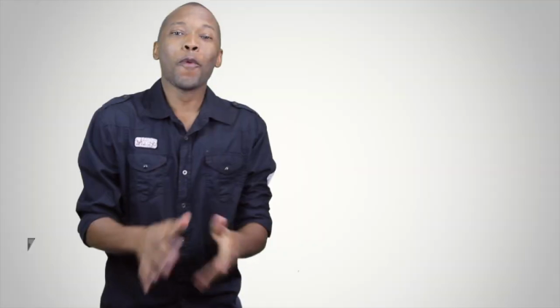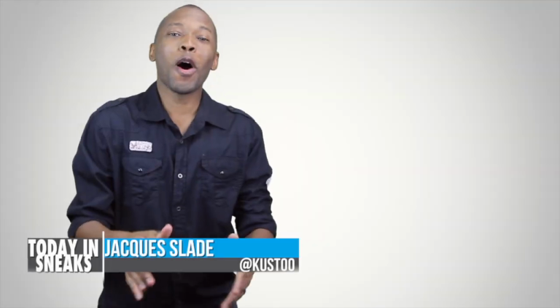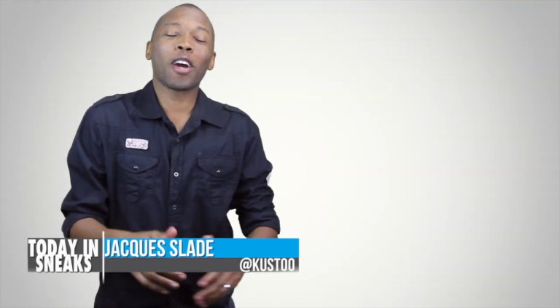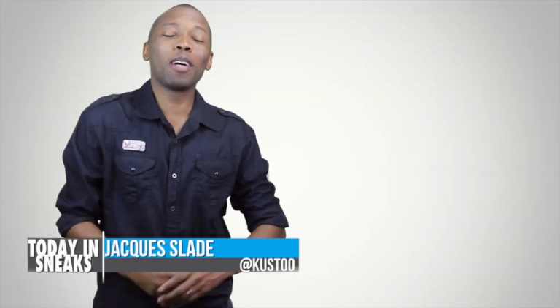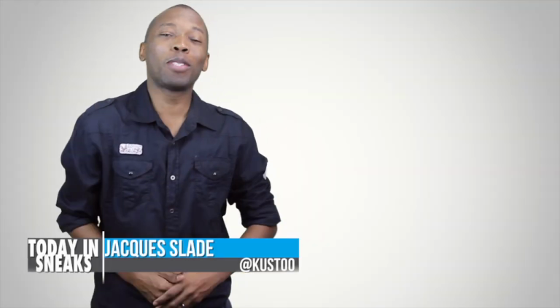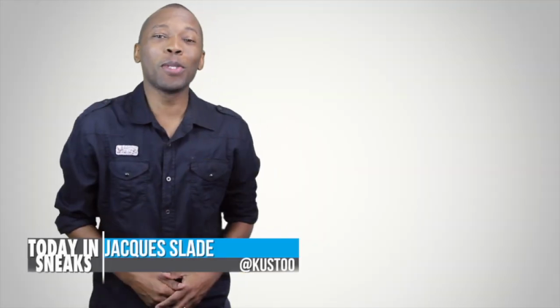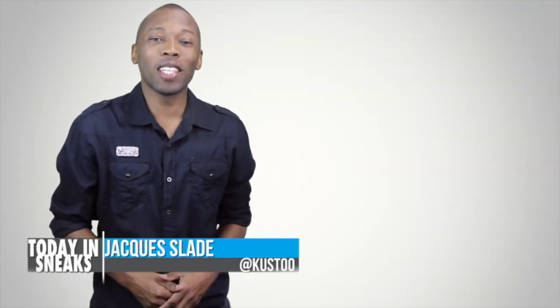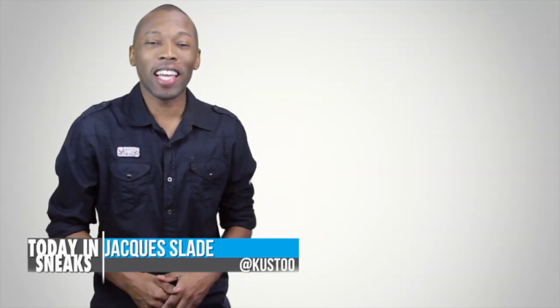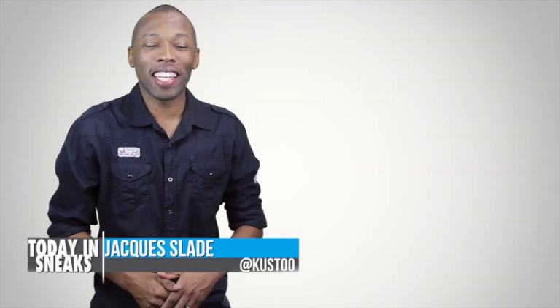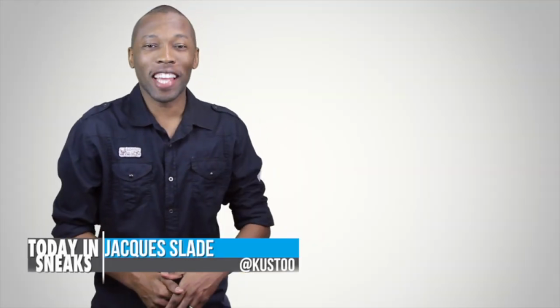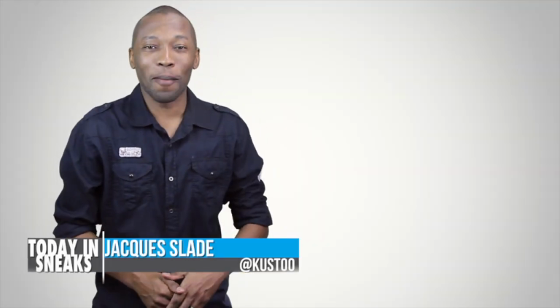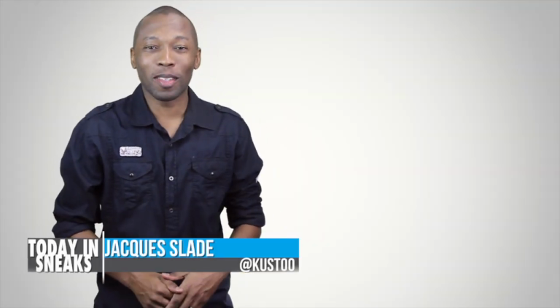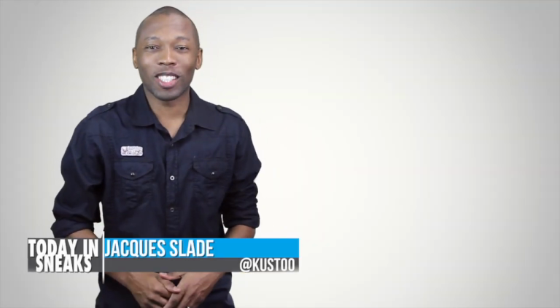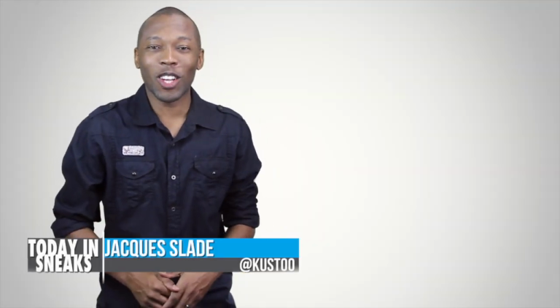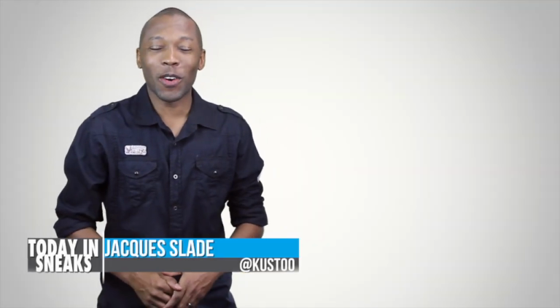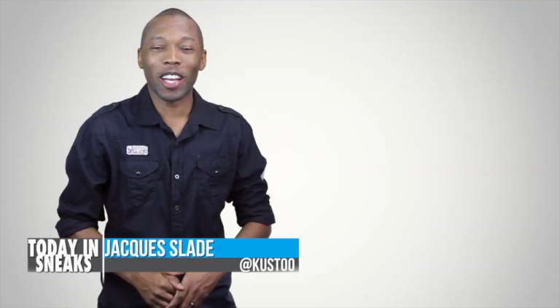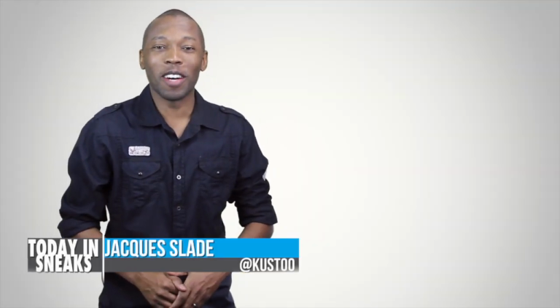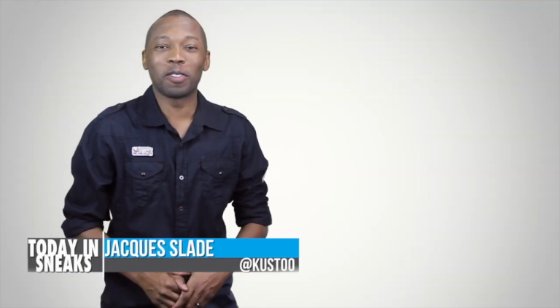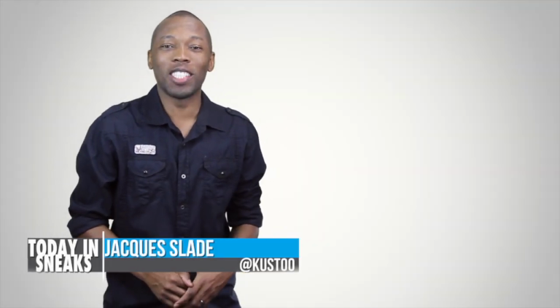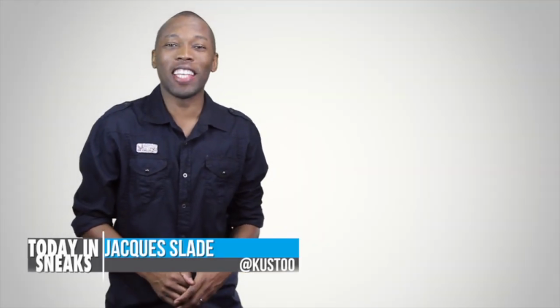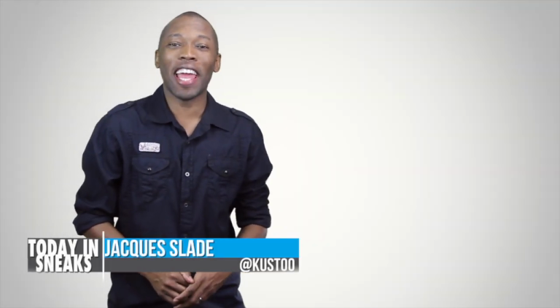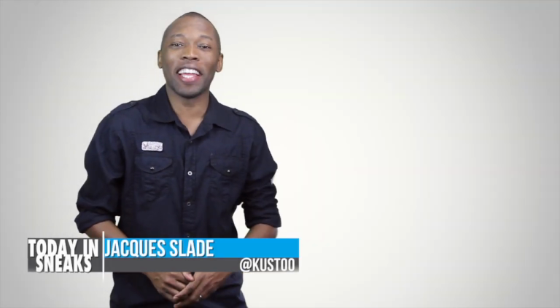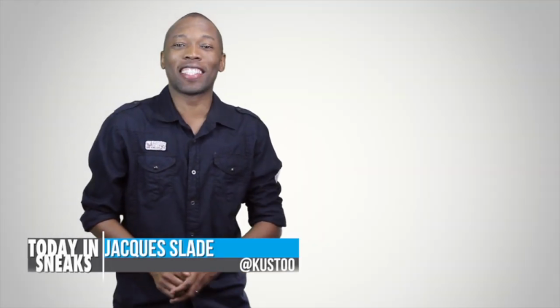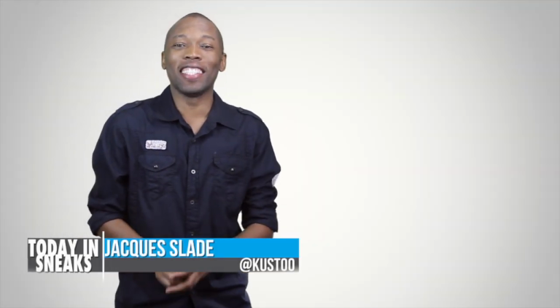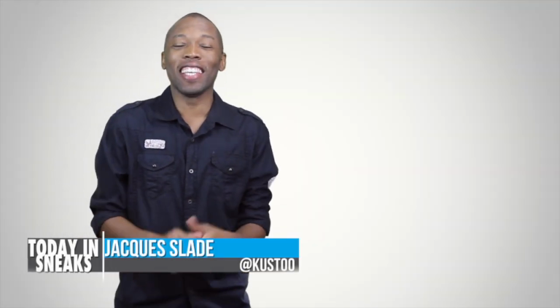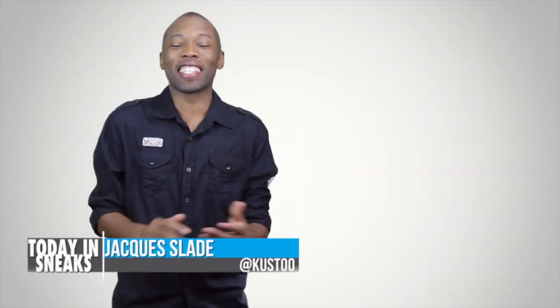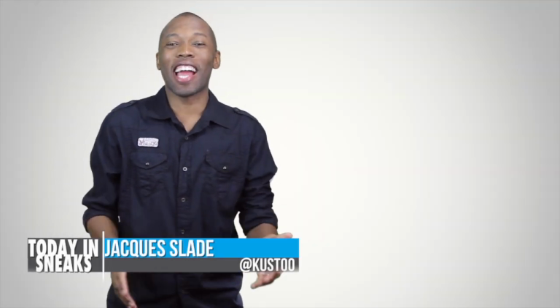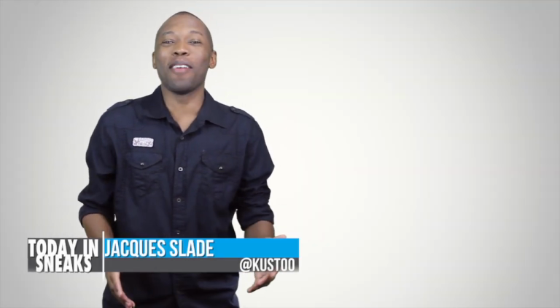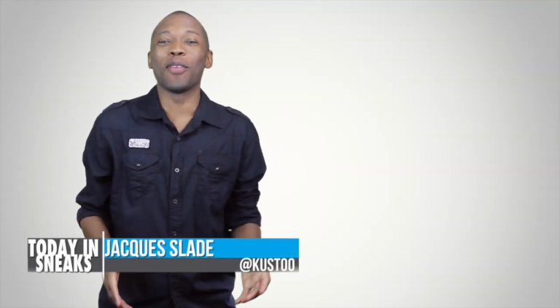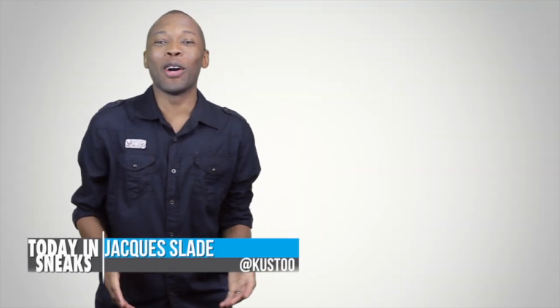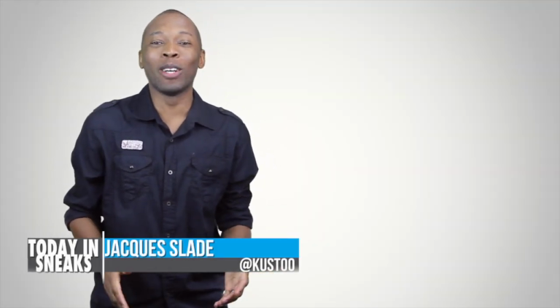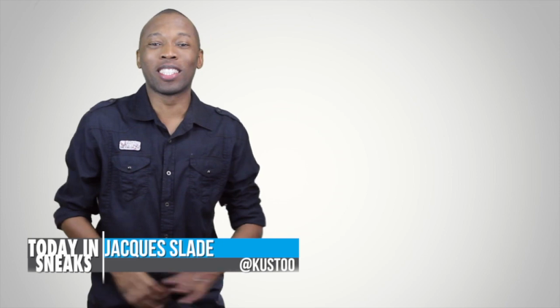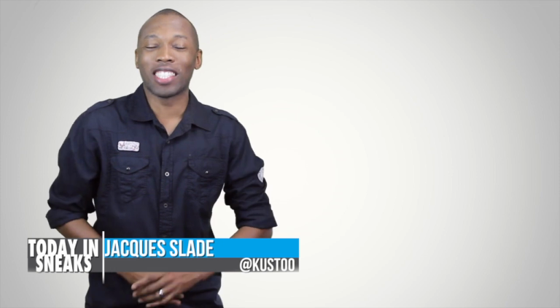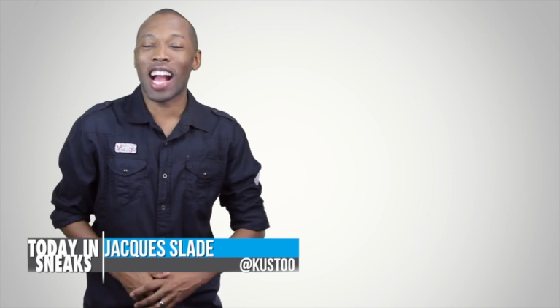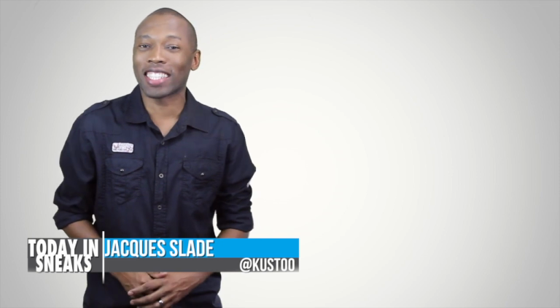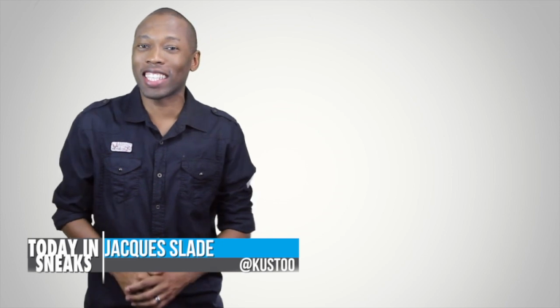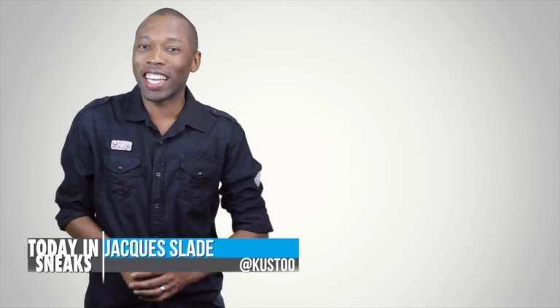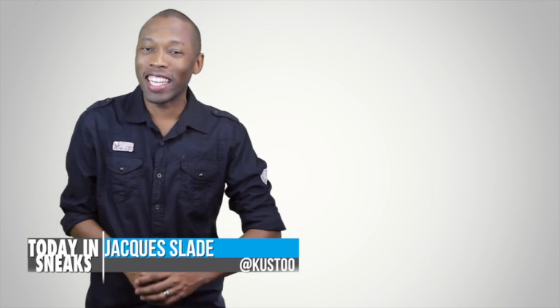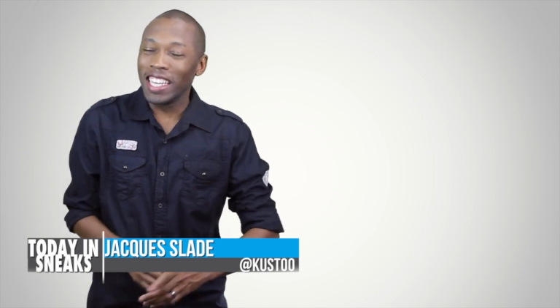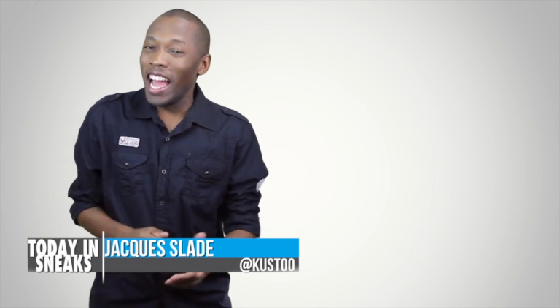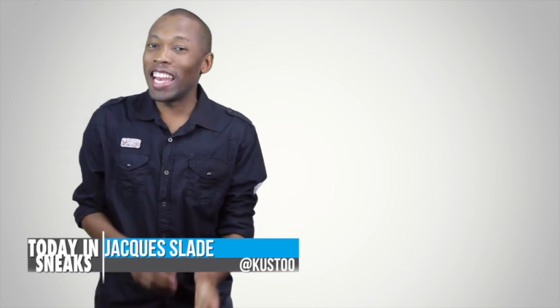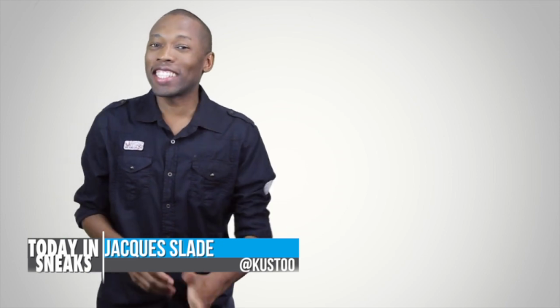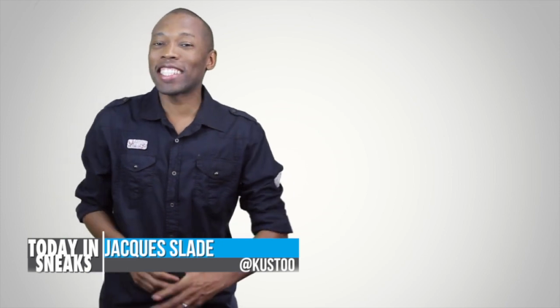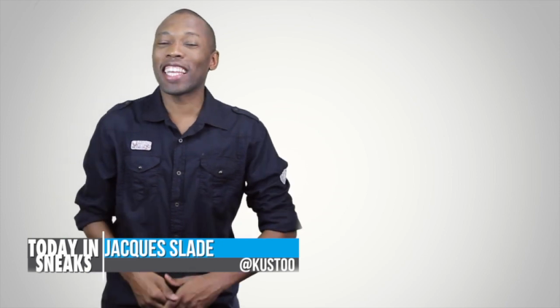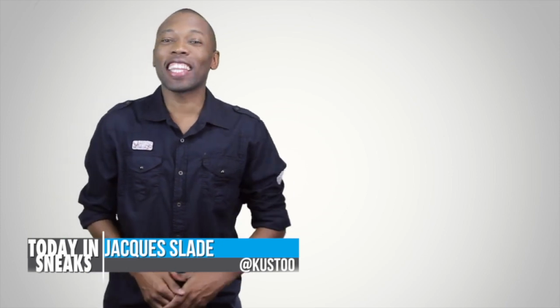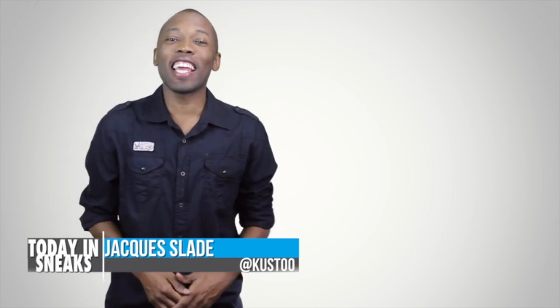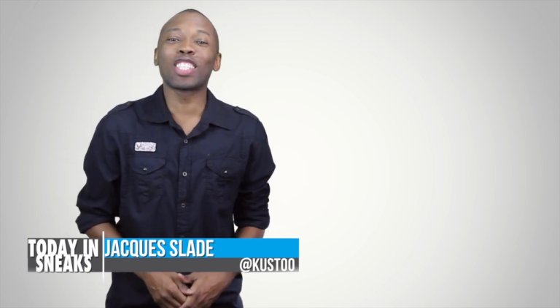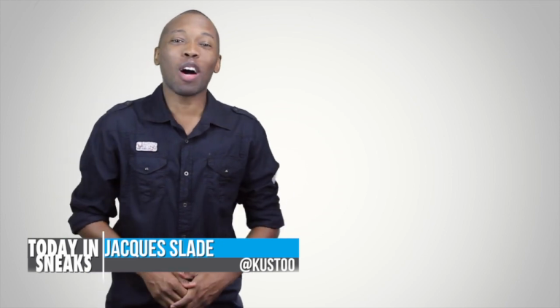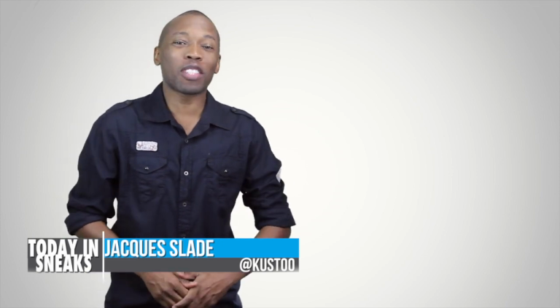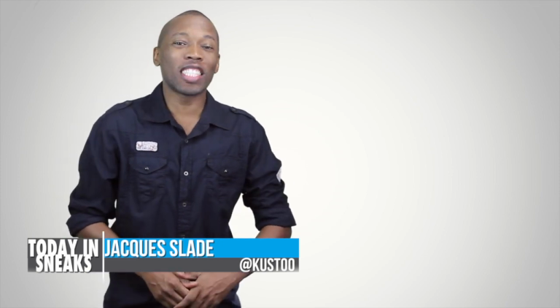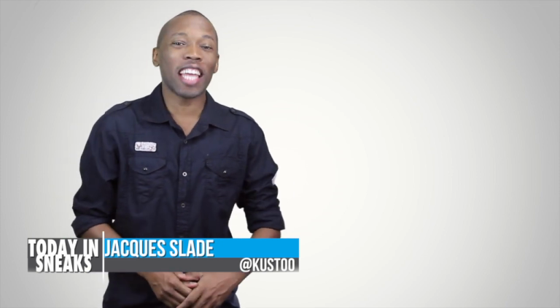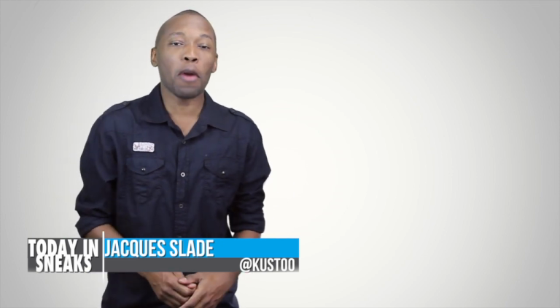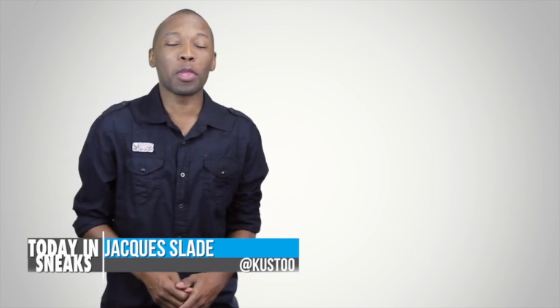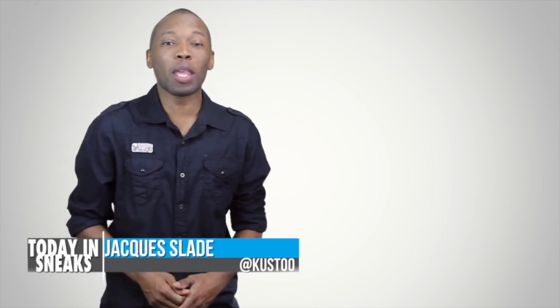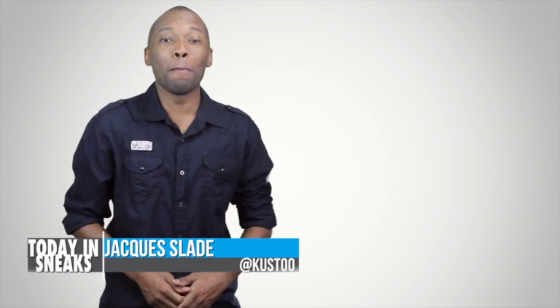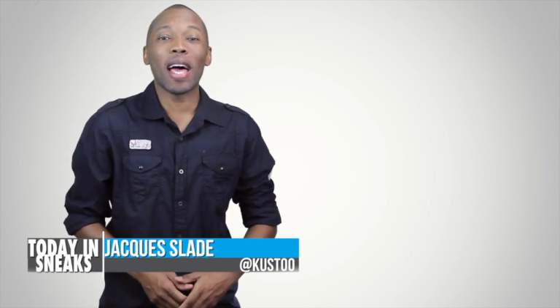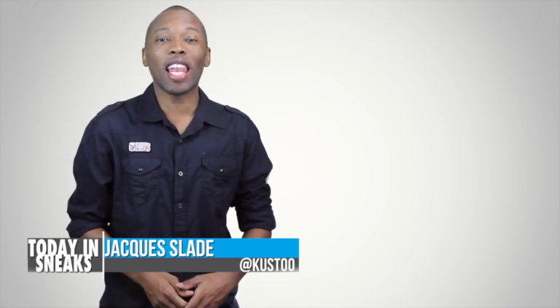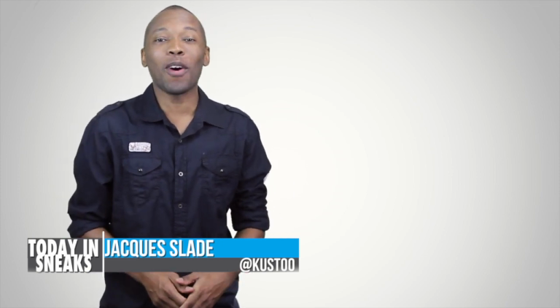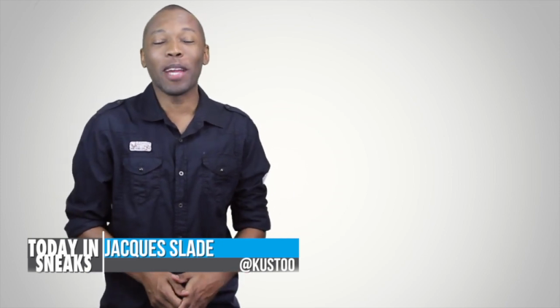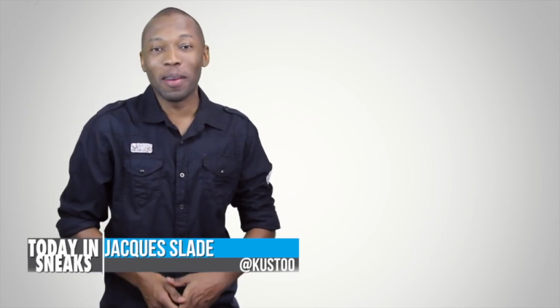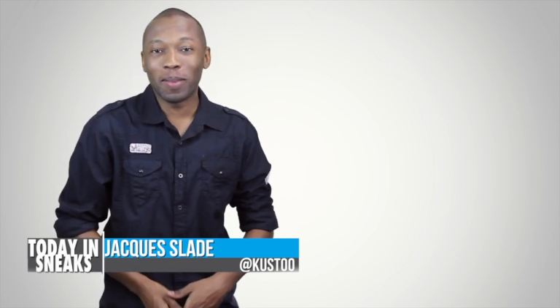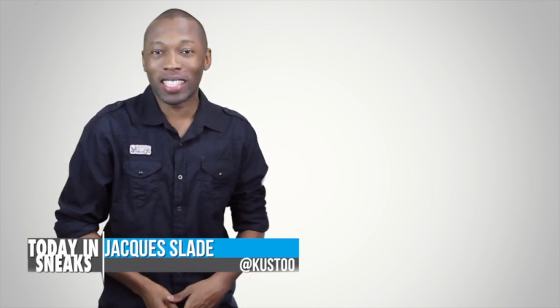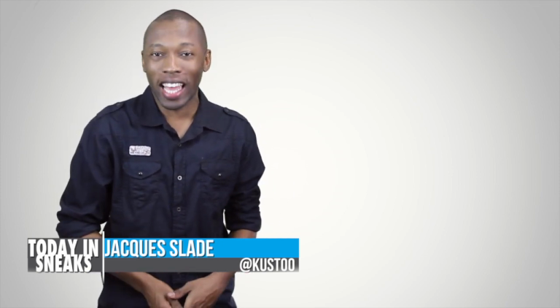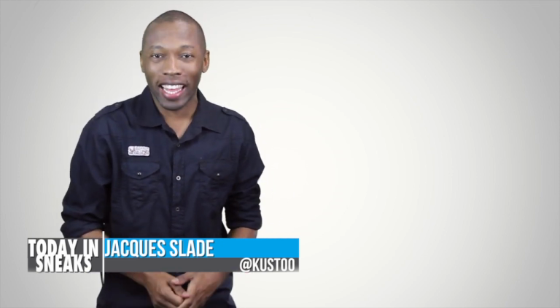Welcome to the latest episode of Today in Sneaks. I am your host Jacques Slade and let's kick things off today with the Mellow M10.